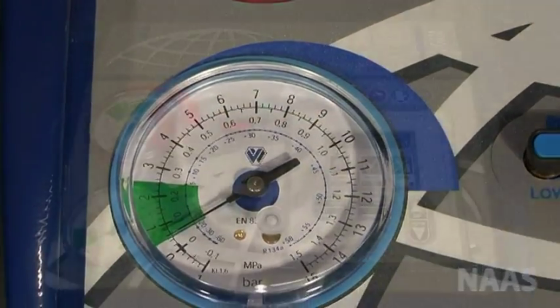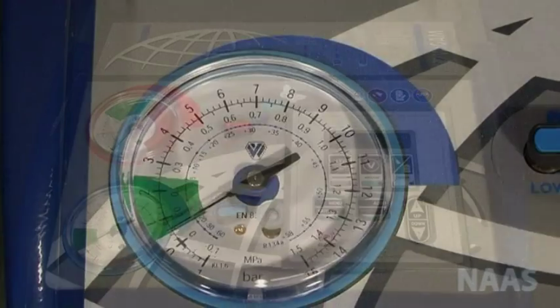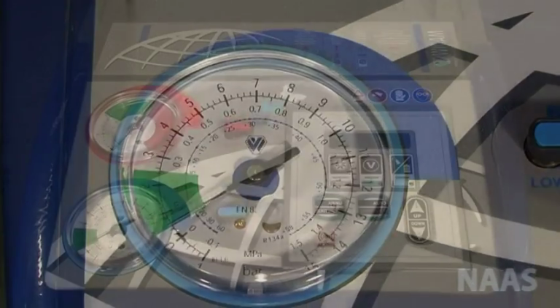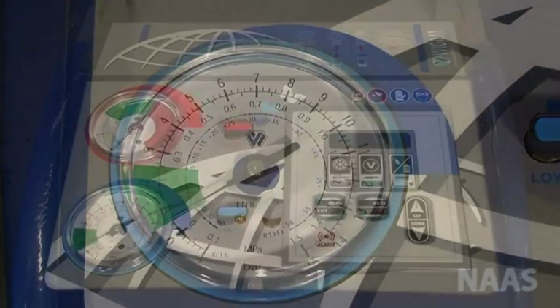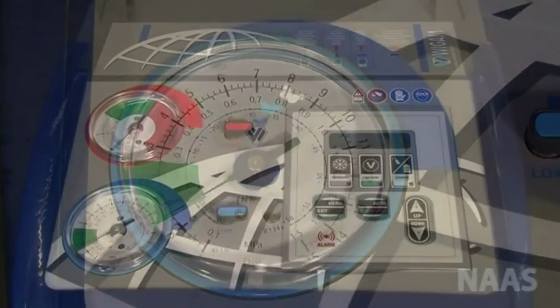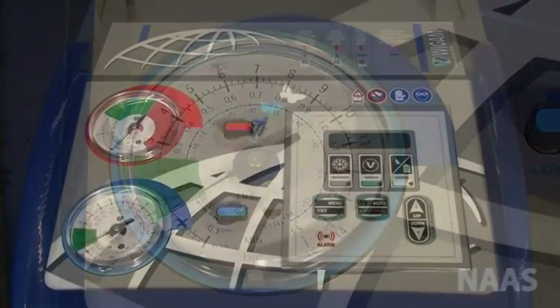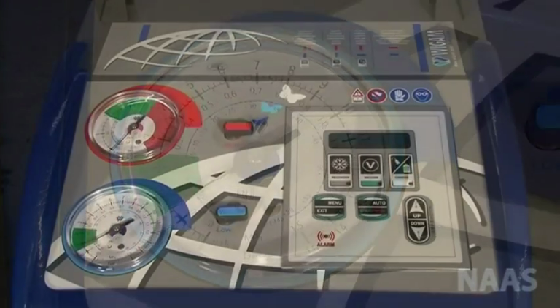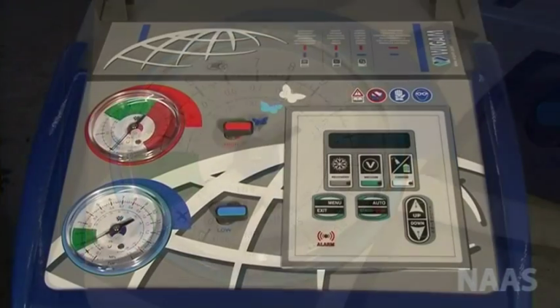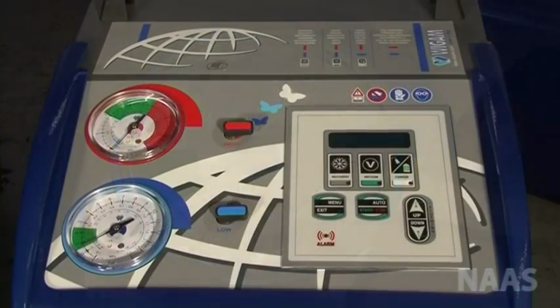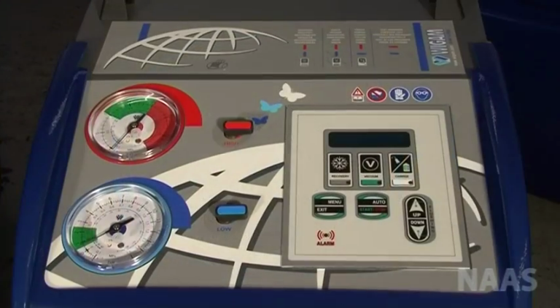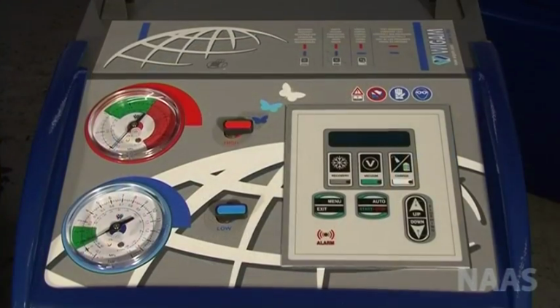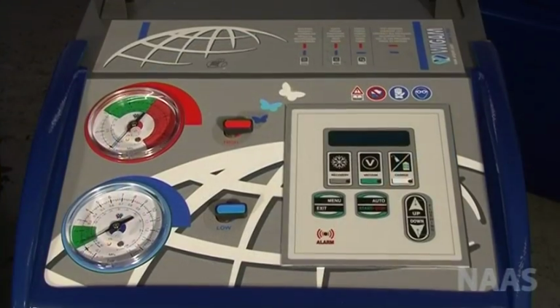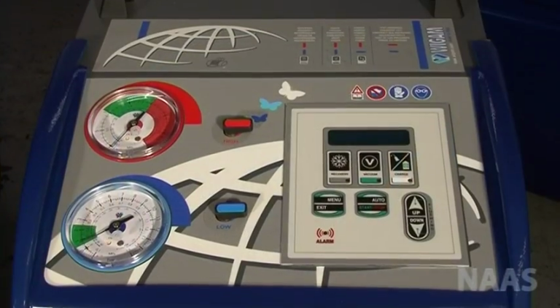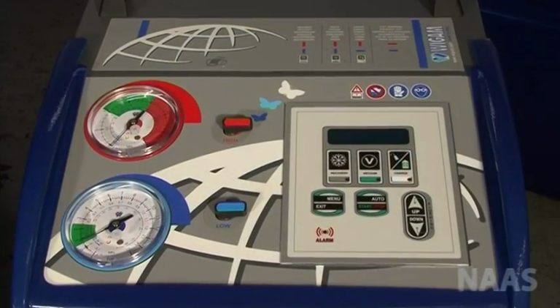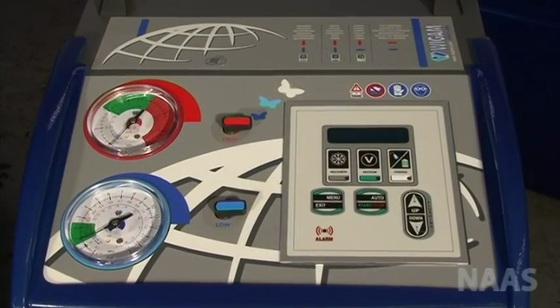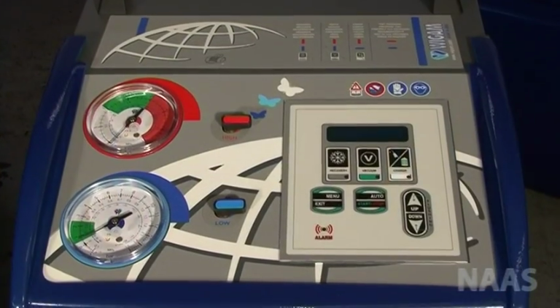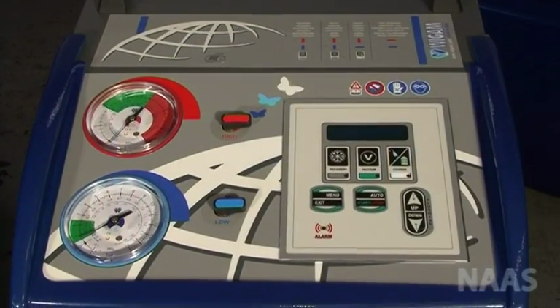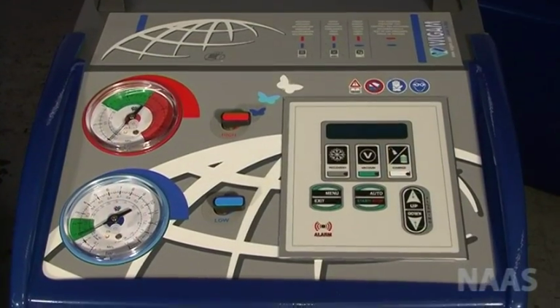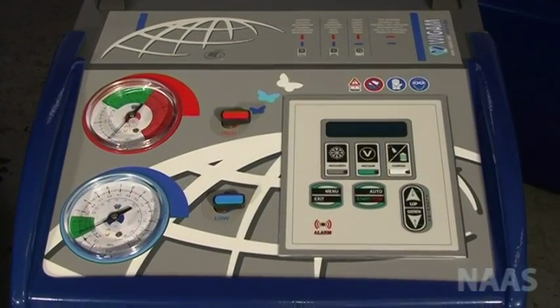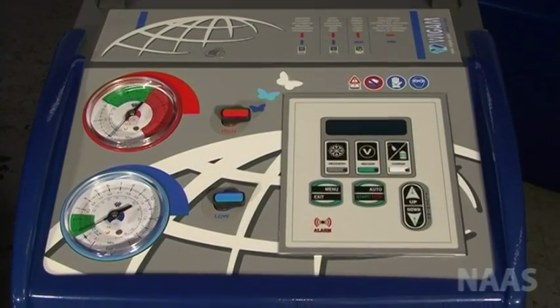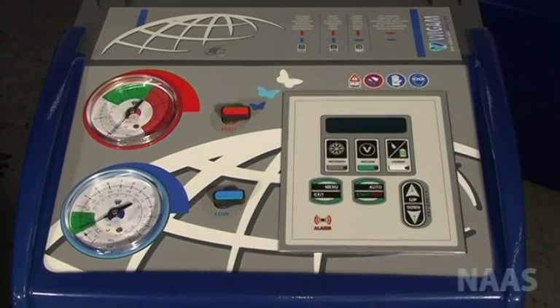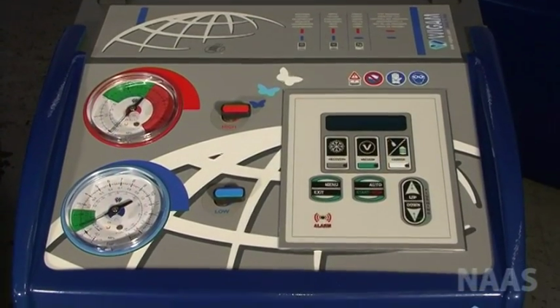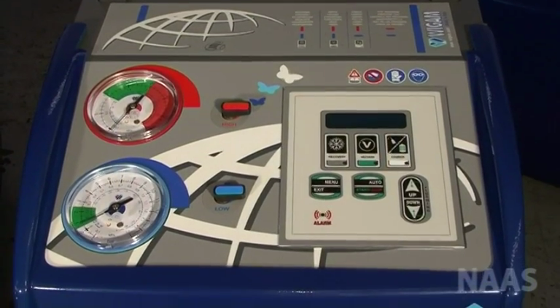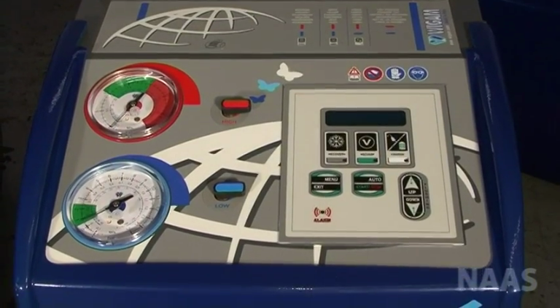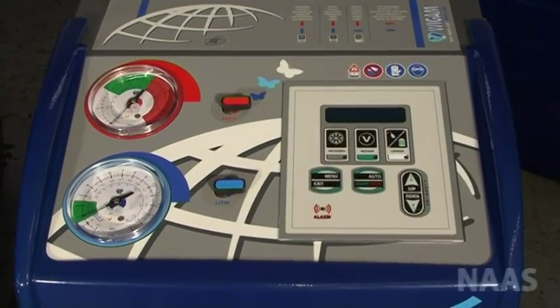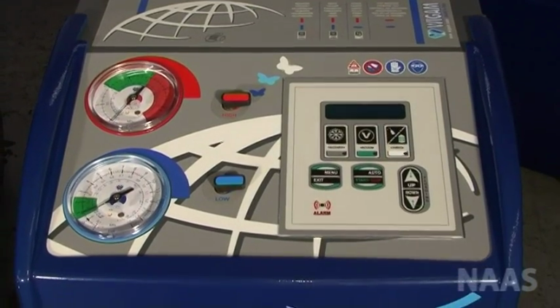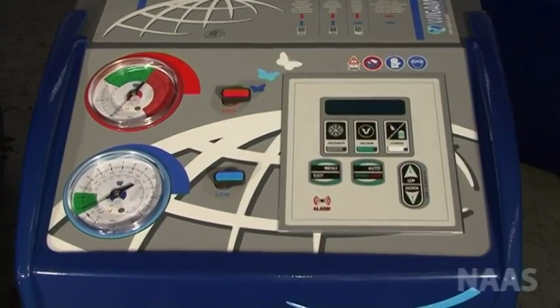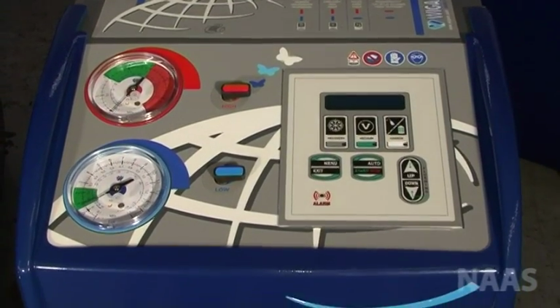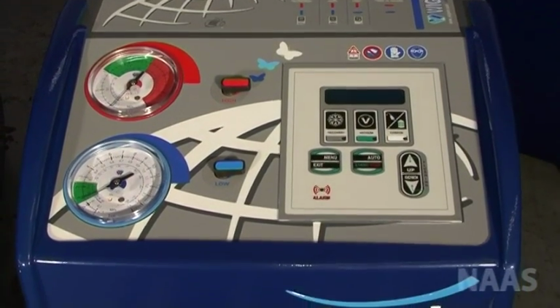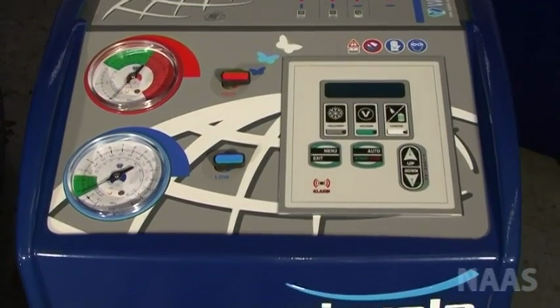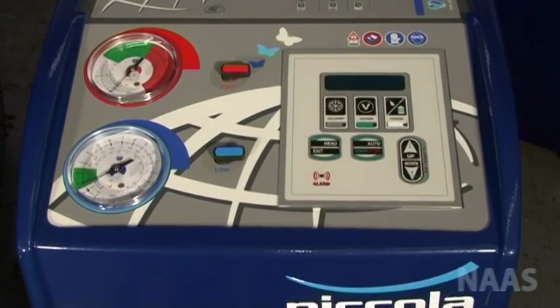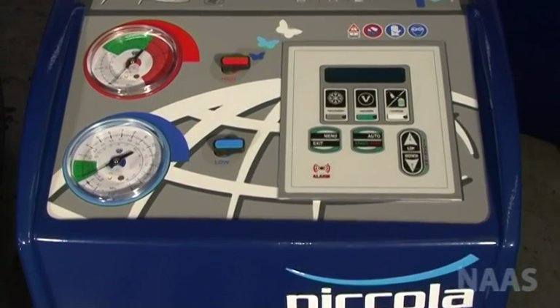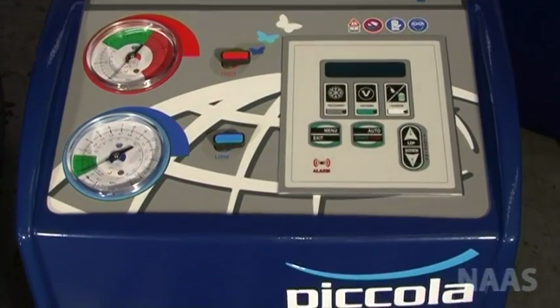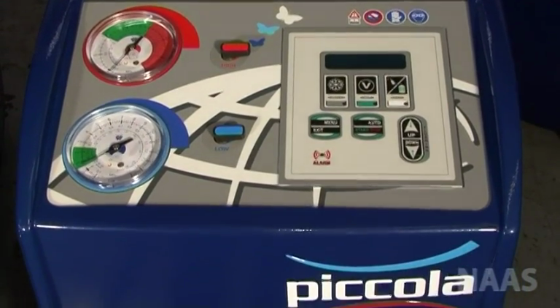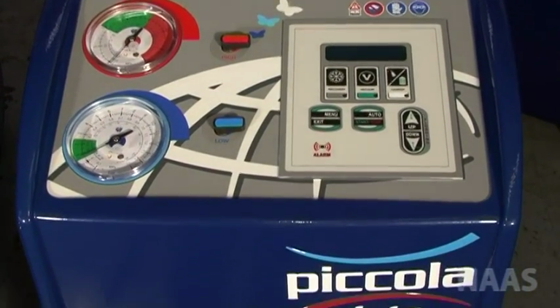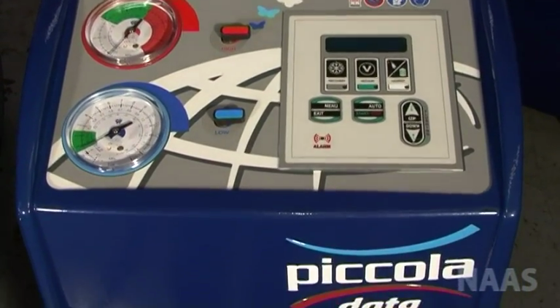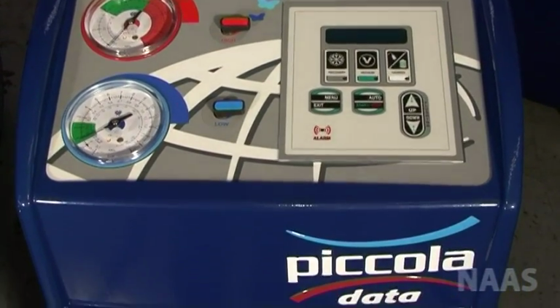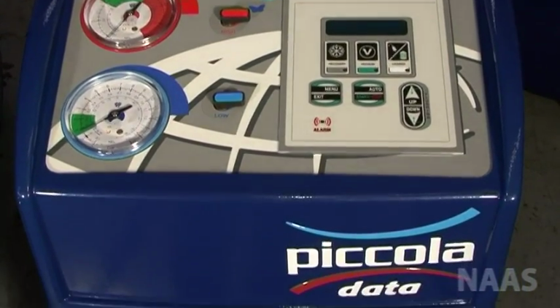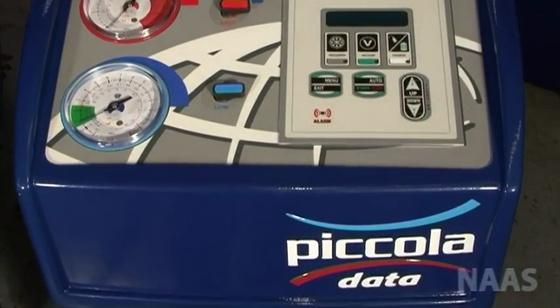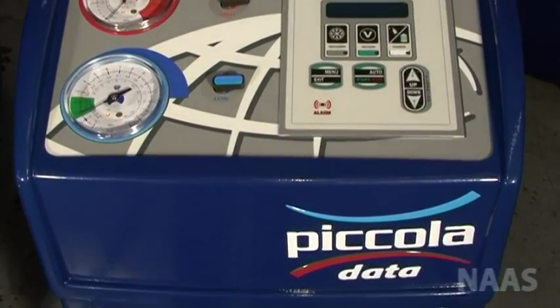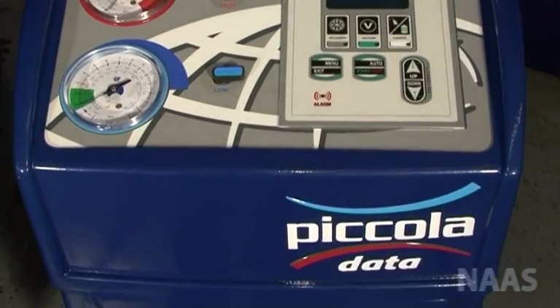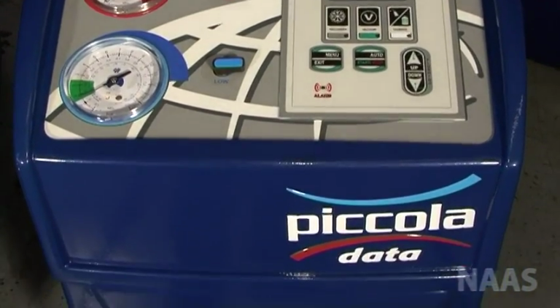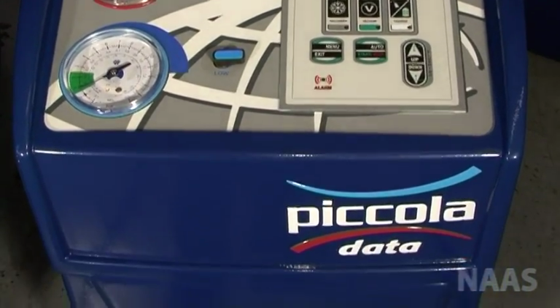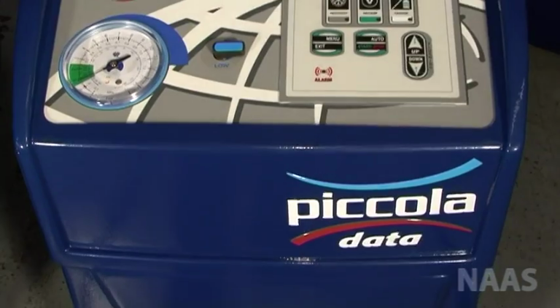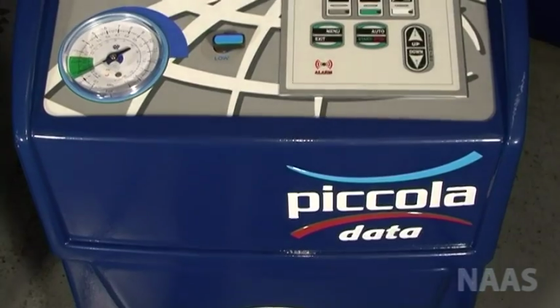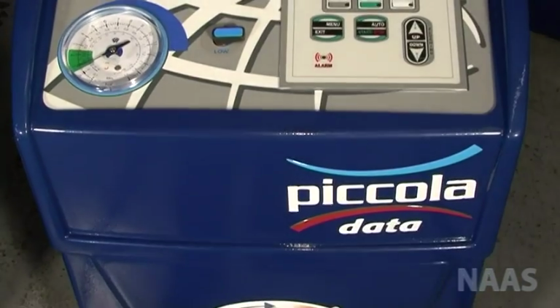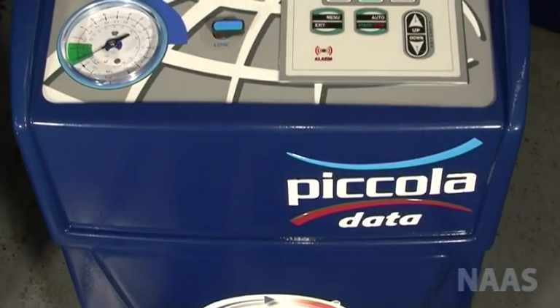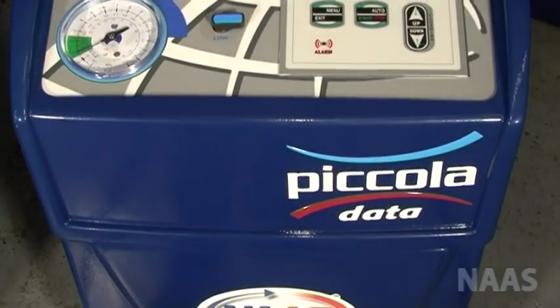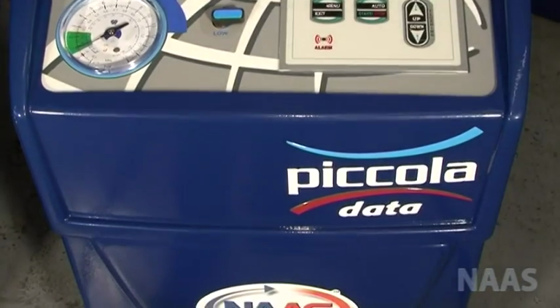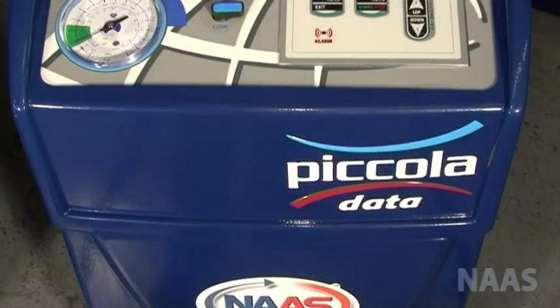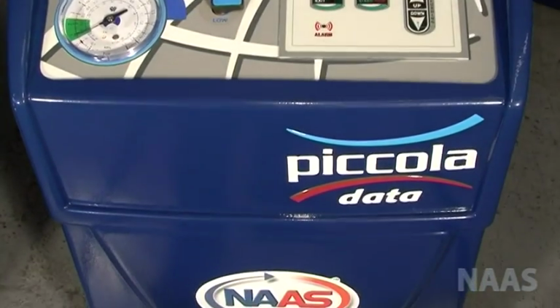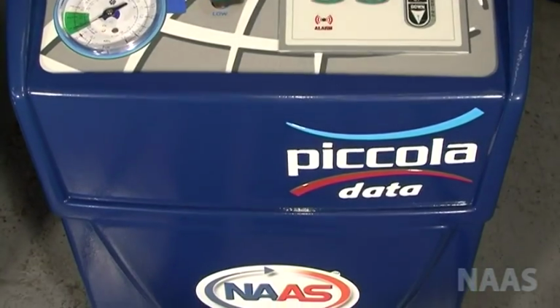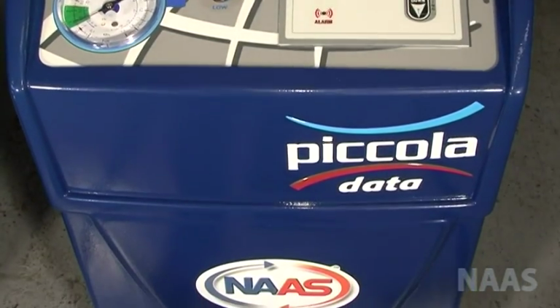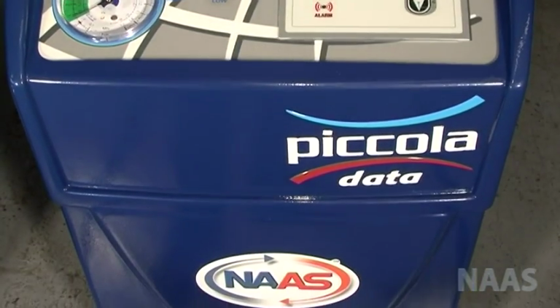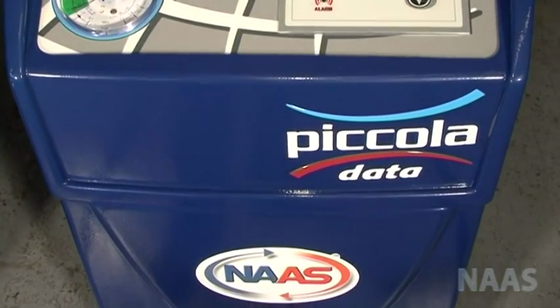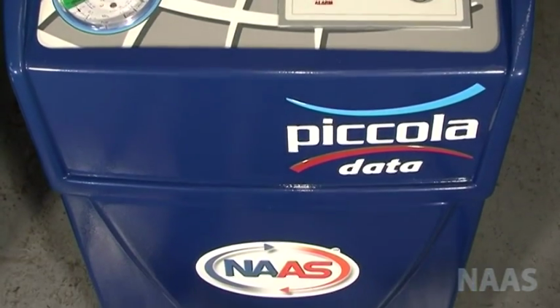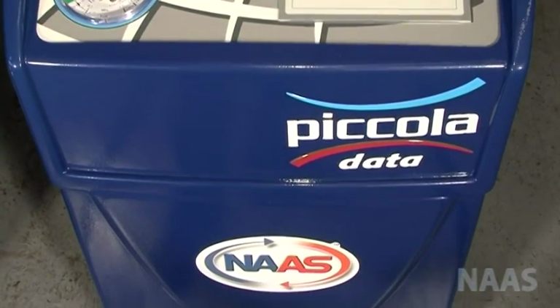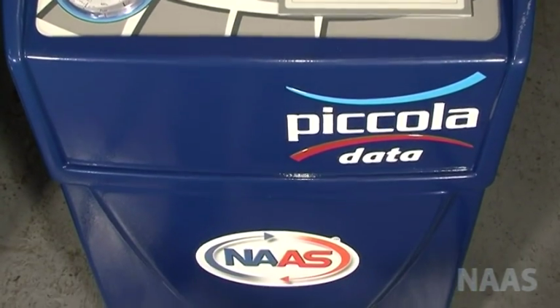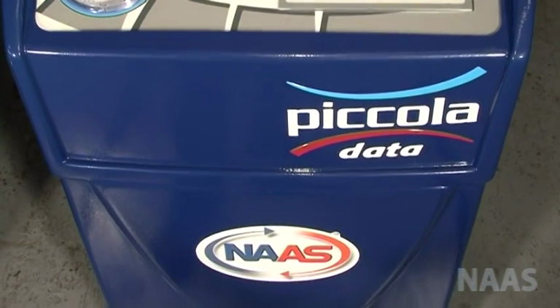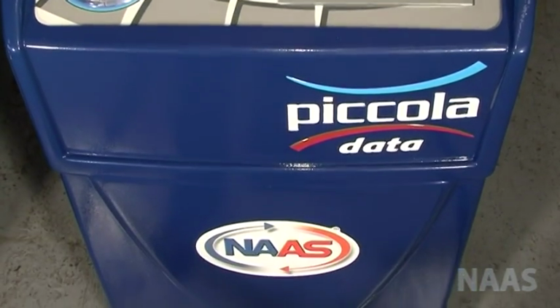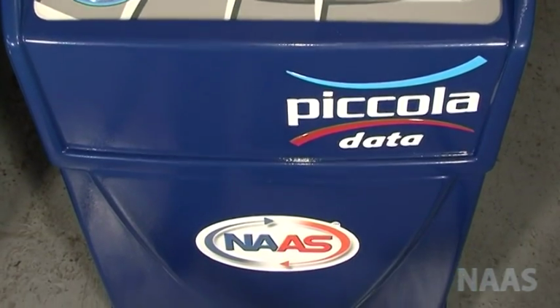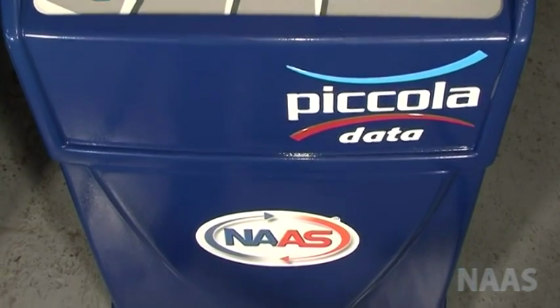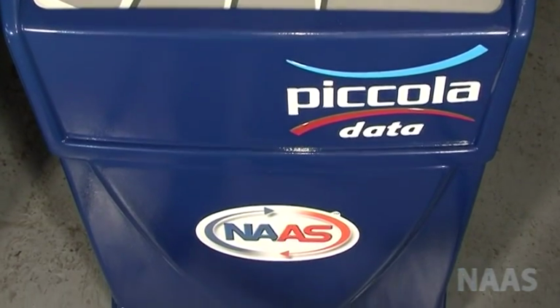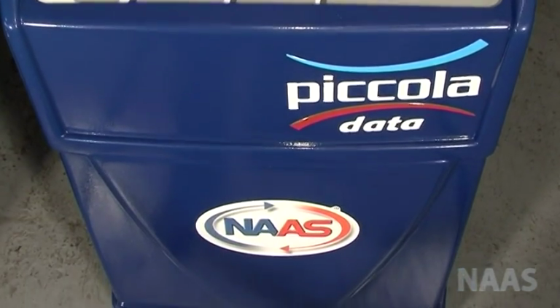It comes standard with 3 meter hoses, making it versatile and giving you the option of using it straight from the back of a van.